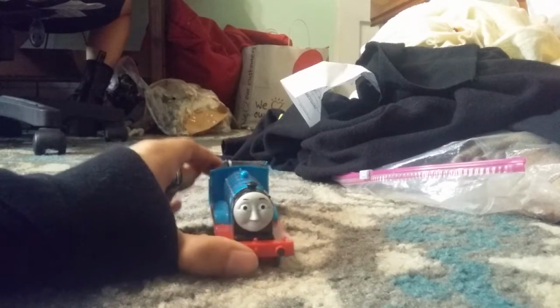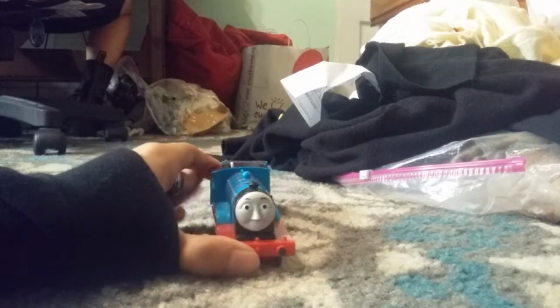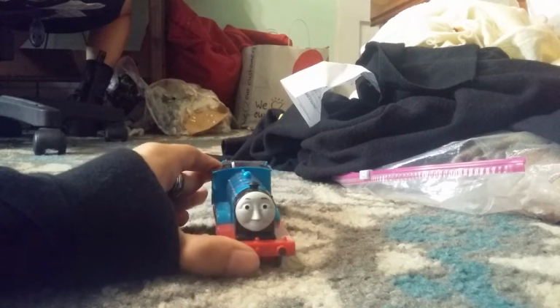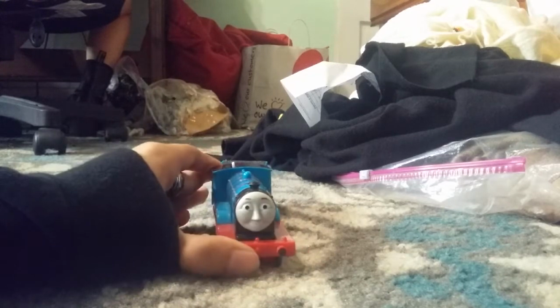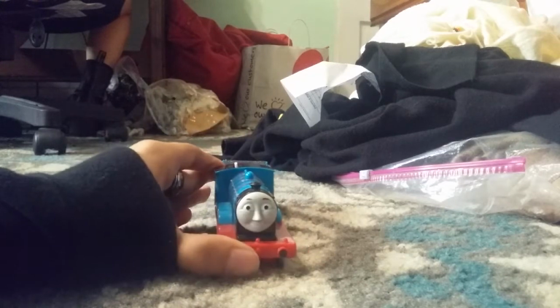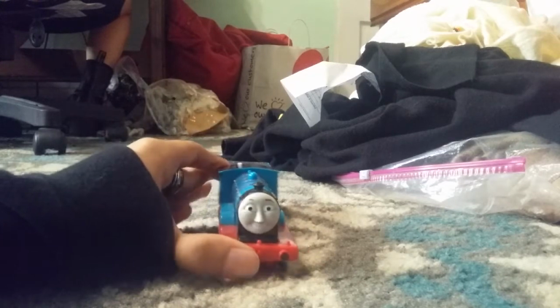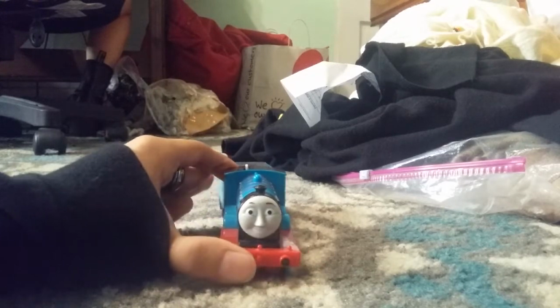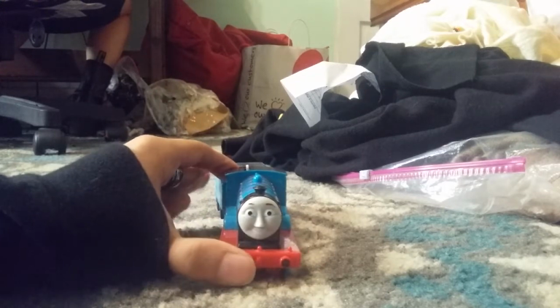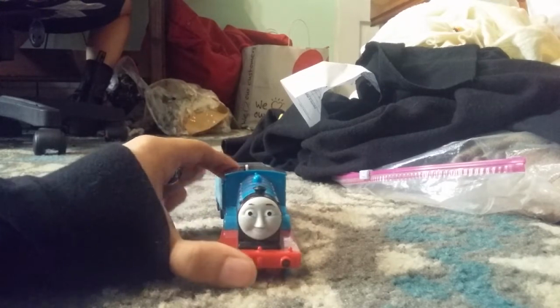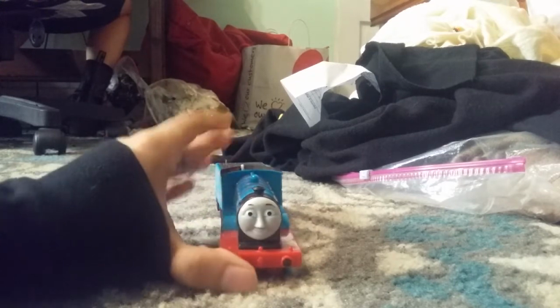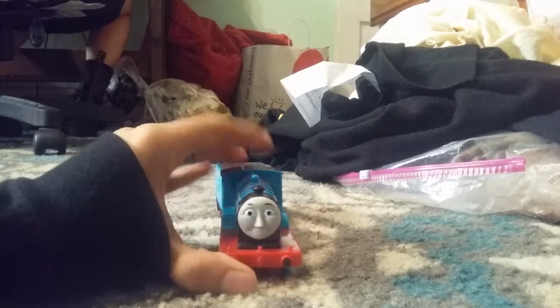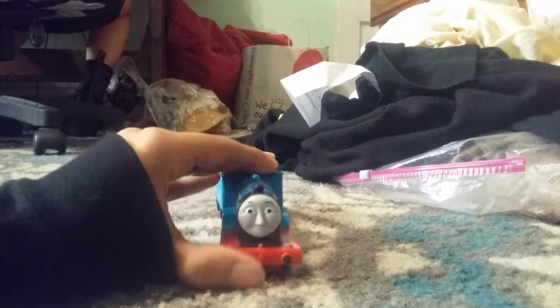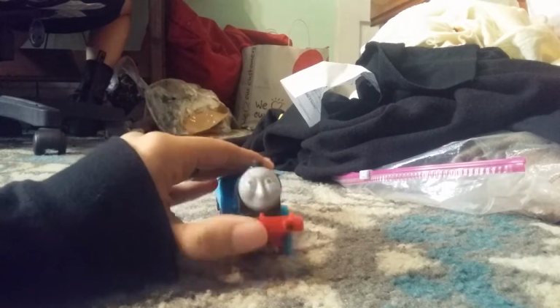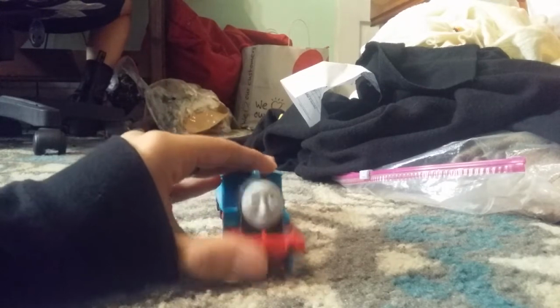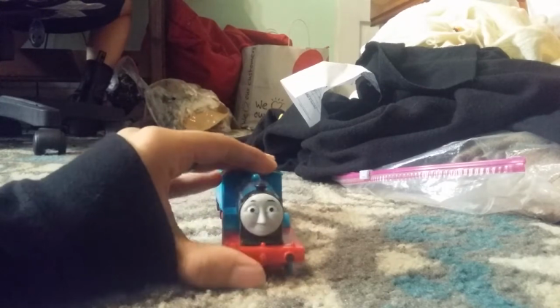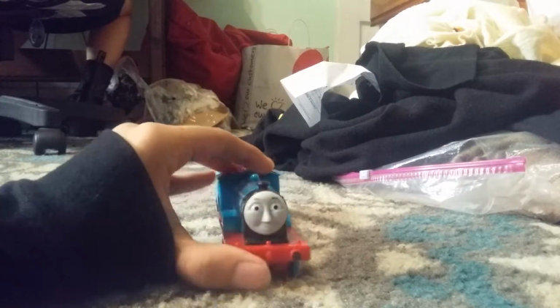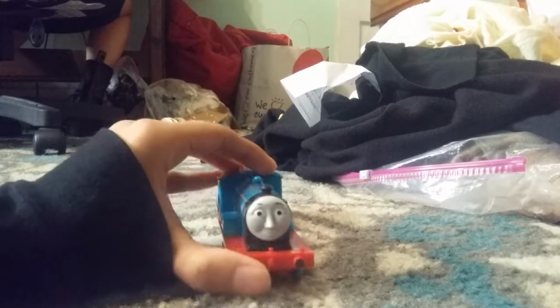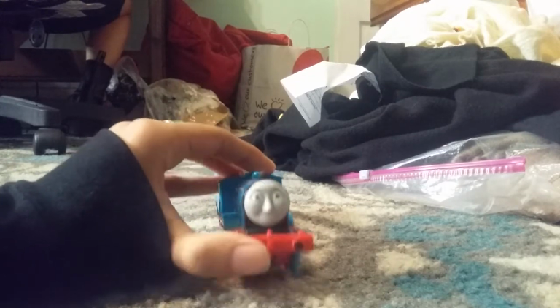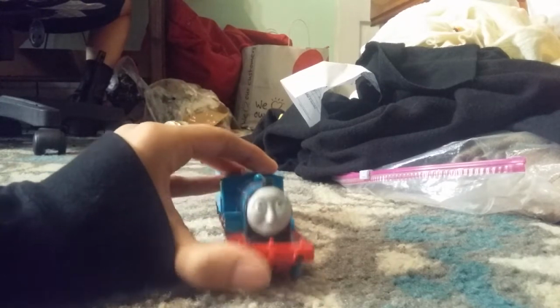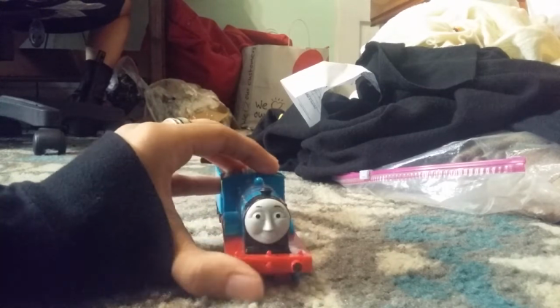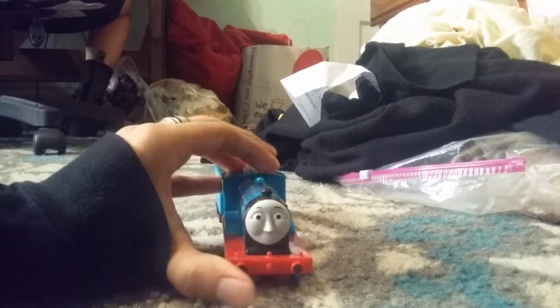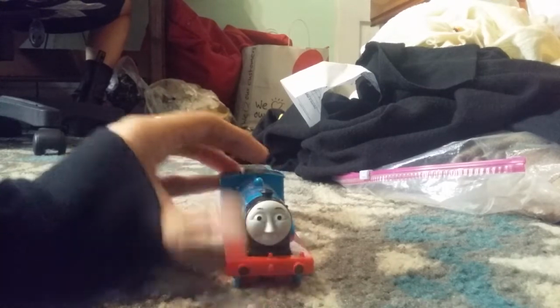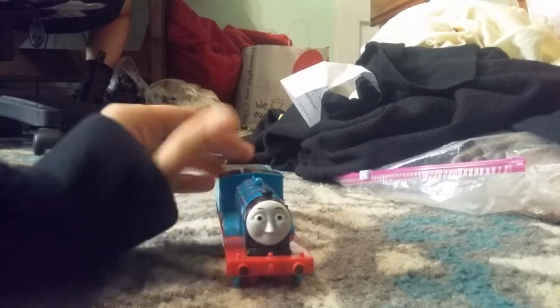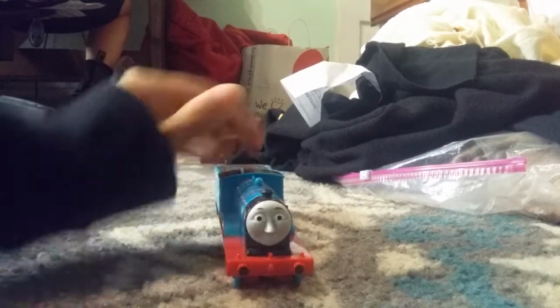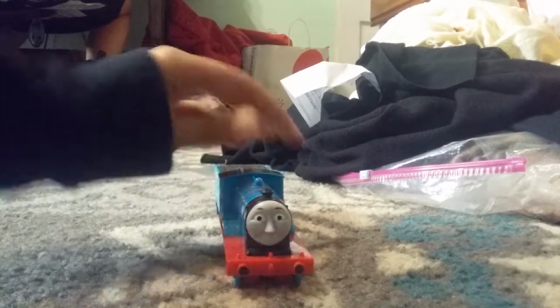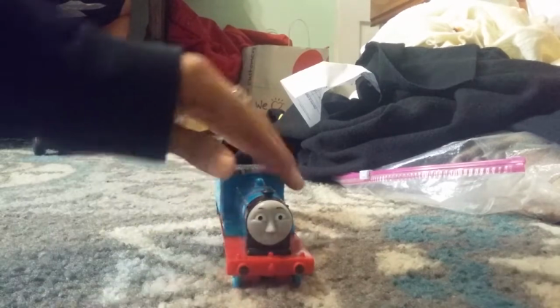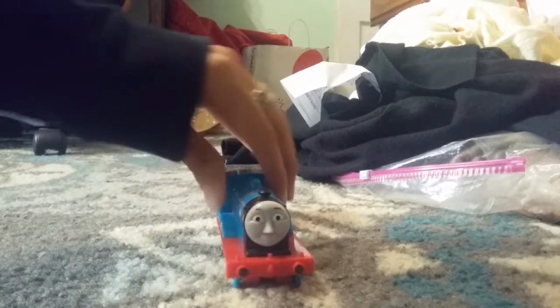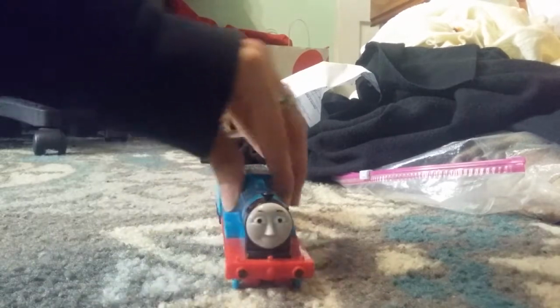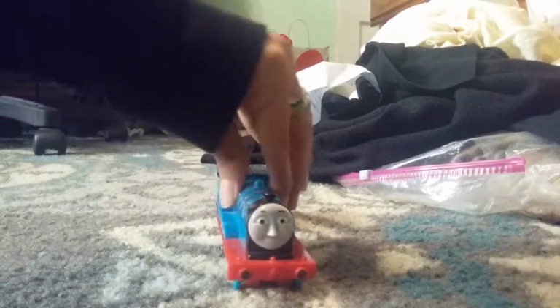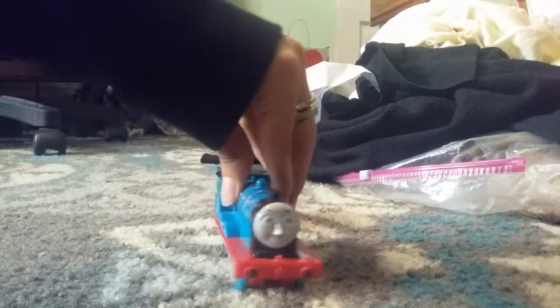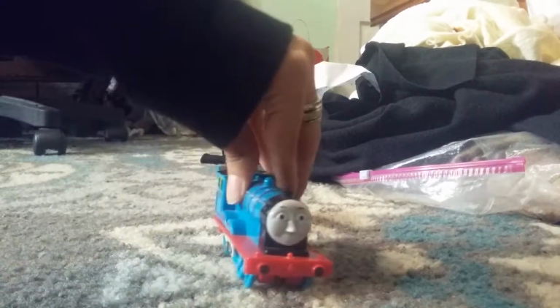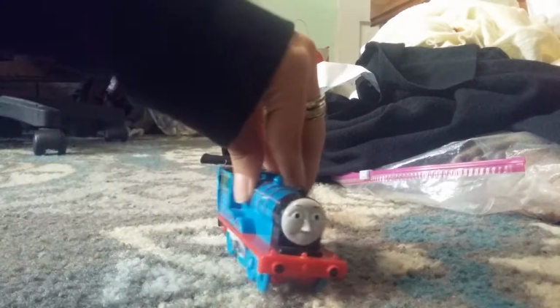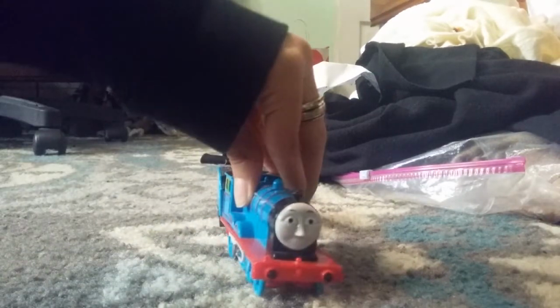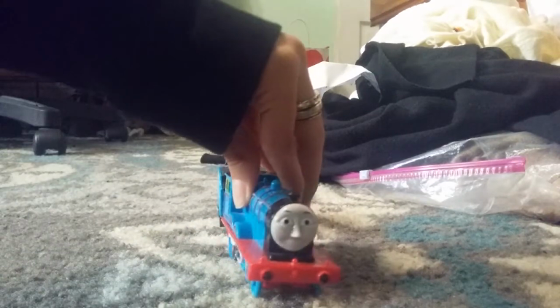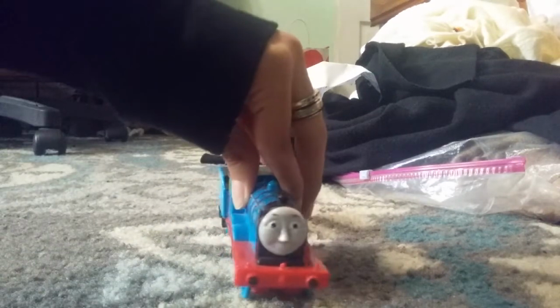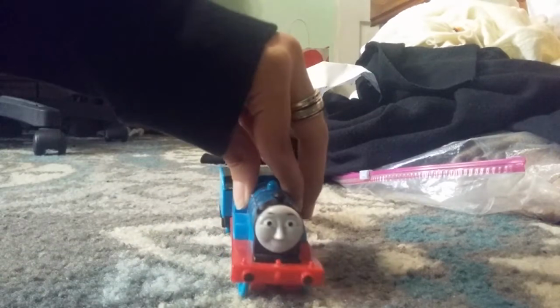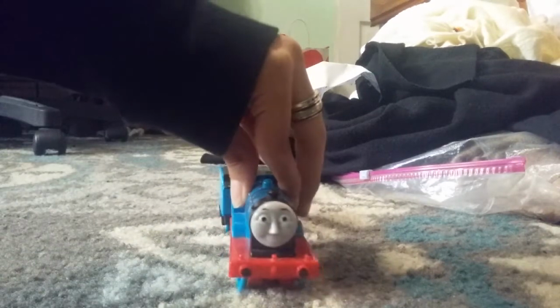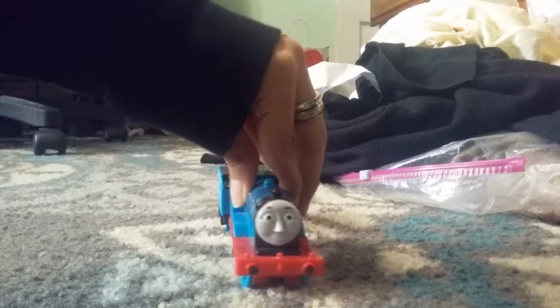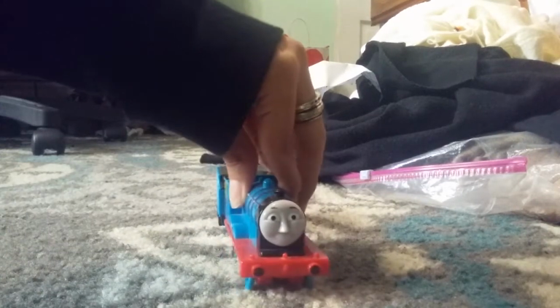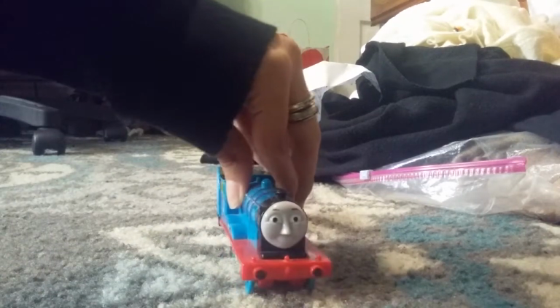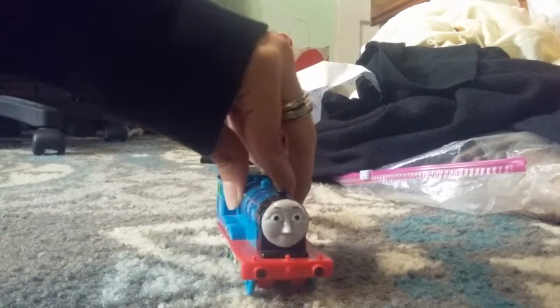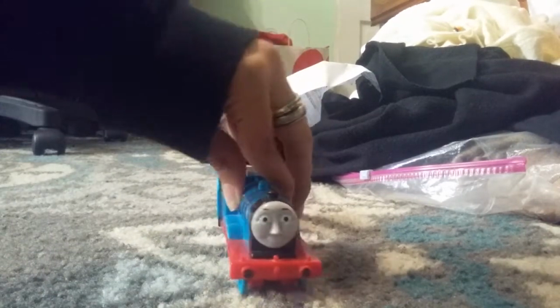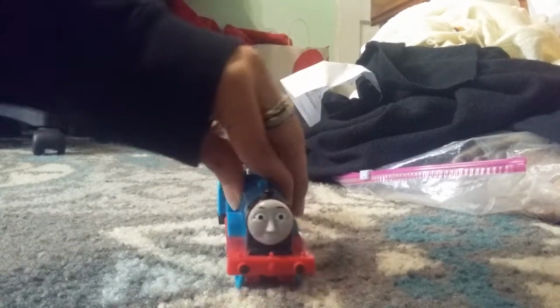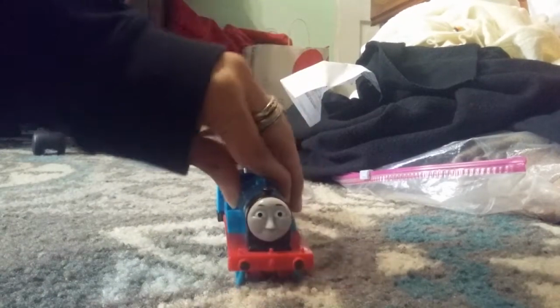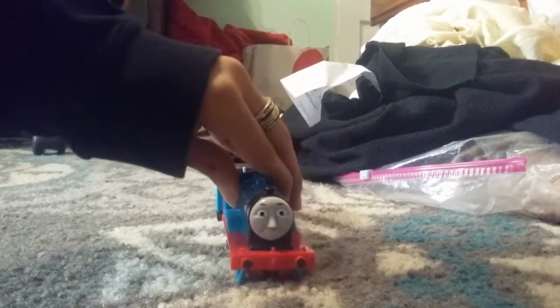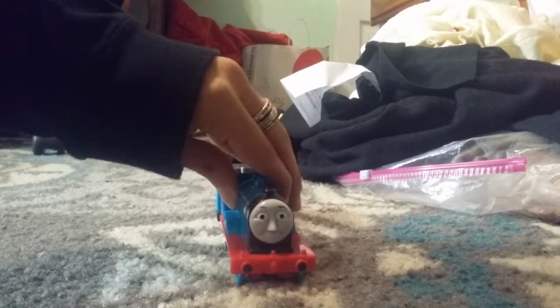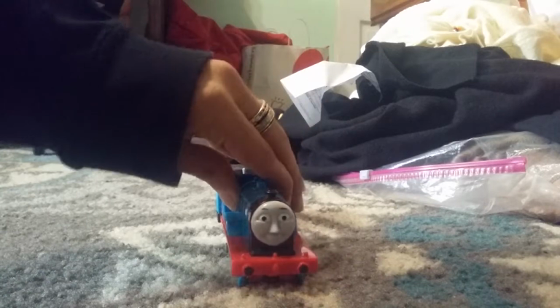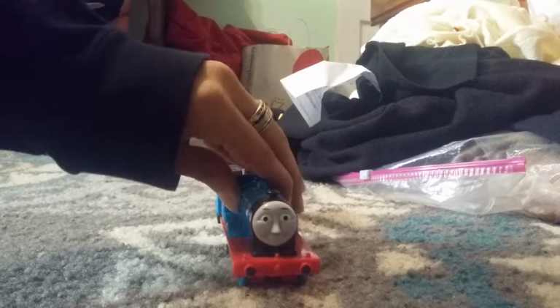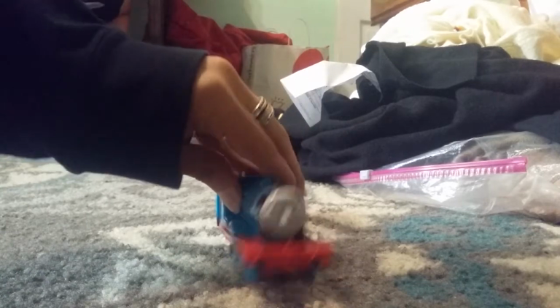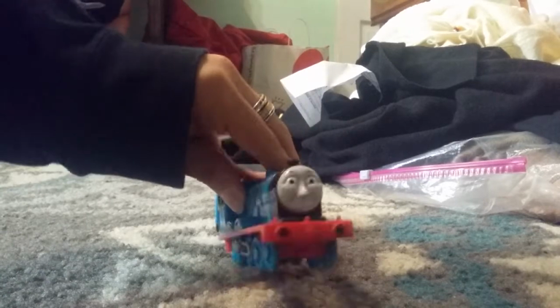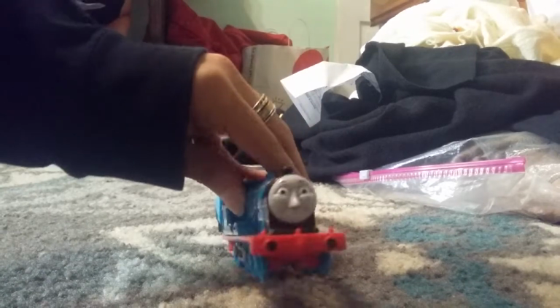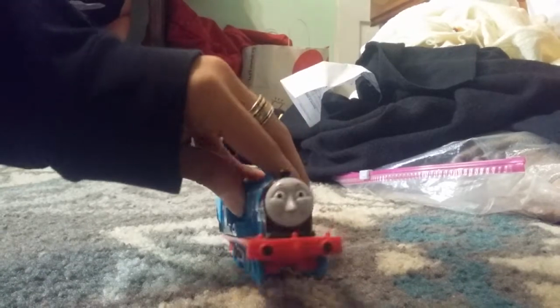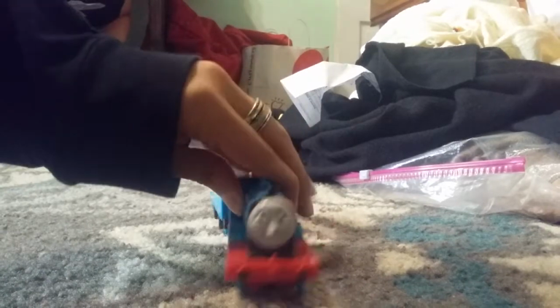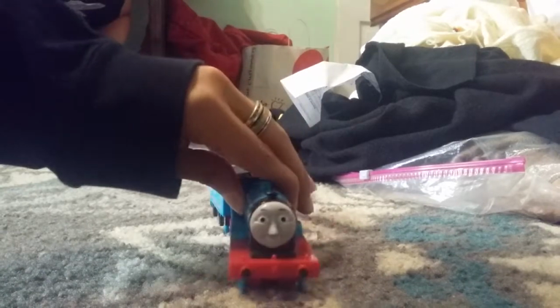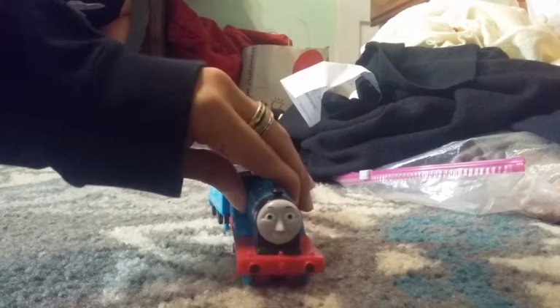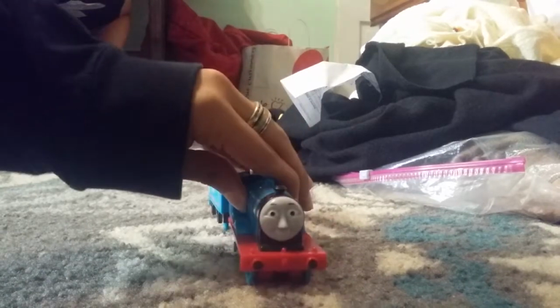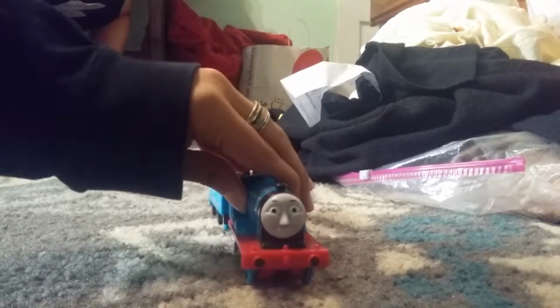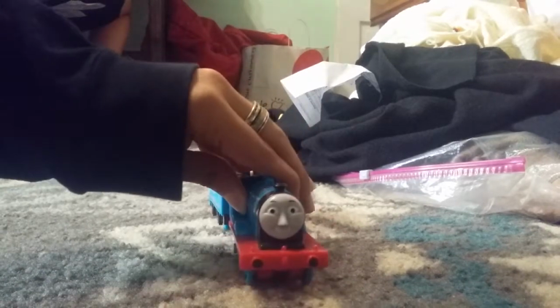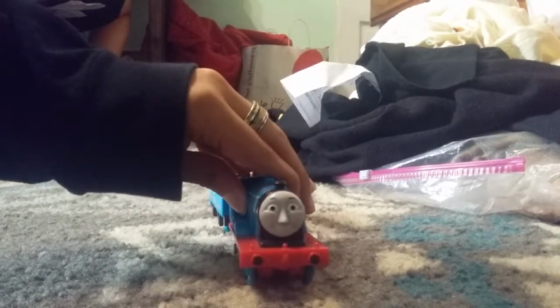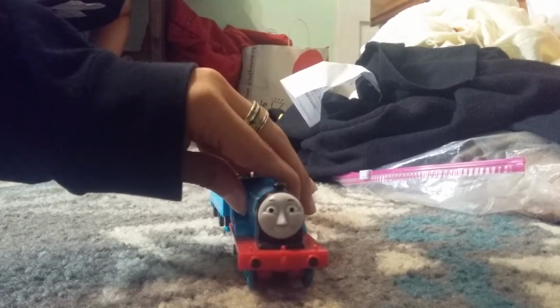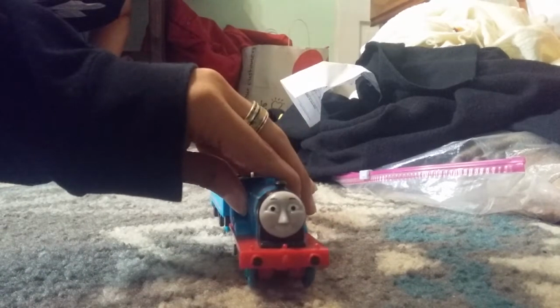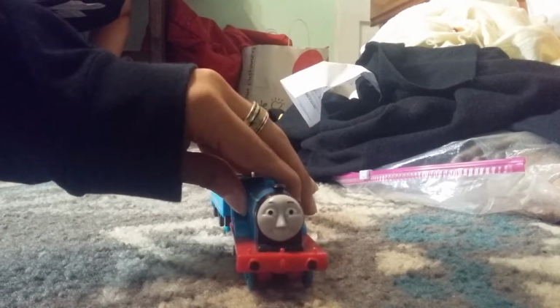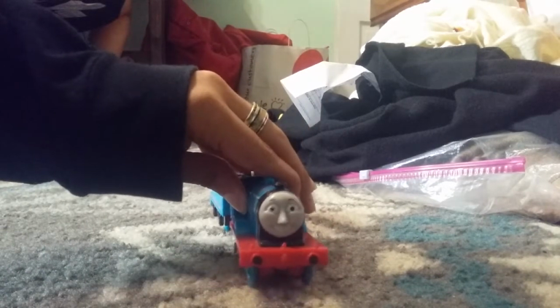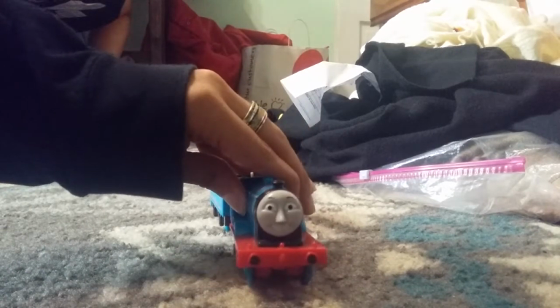Wow! Well done, everyone. That's fantastic magic. Give yourselves a really big clap. Well done.